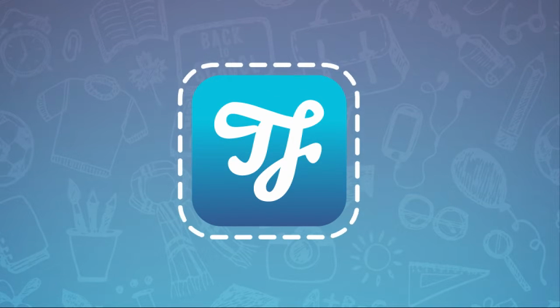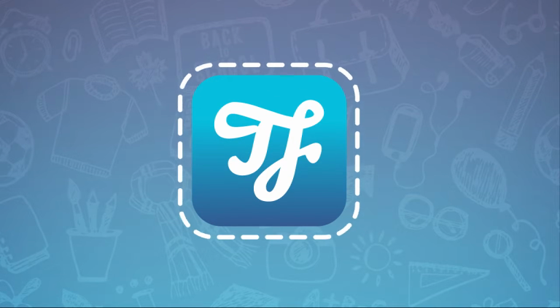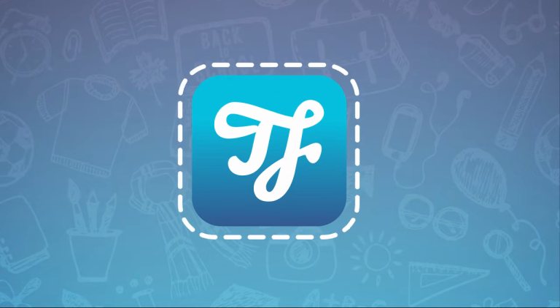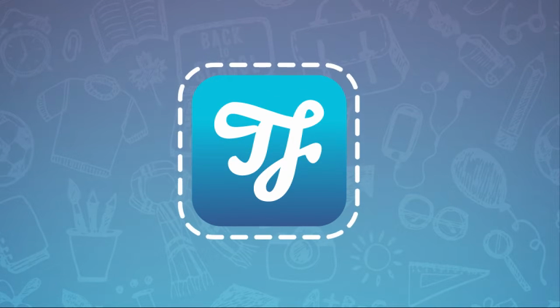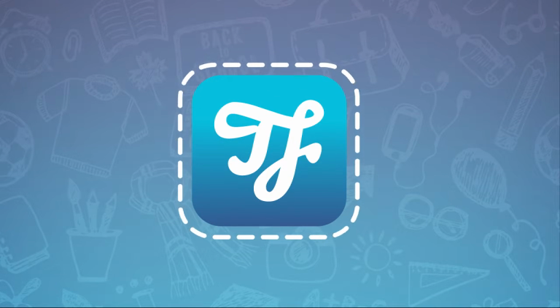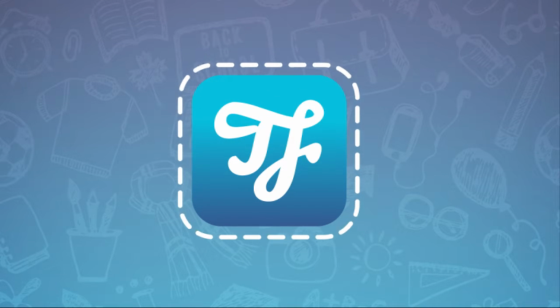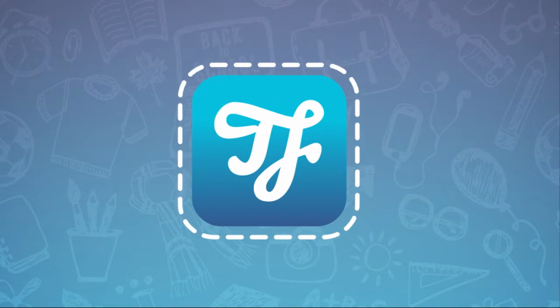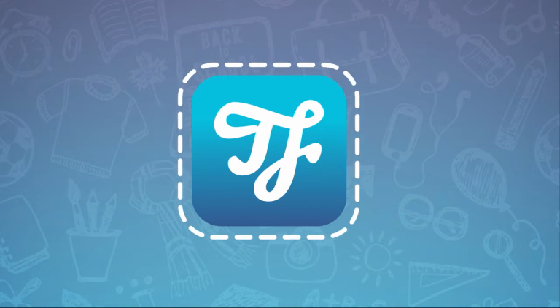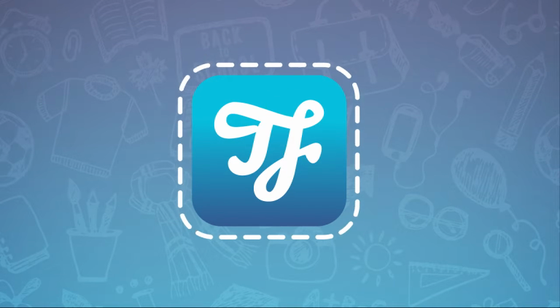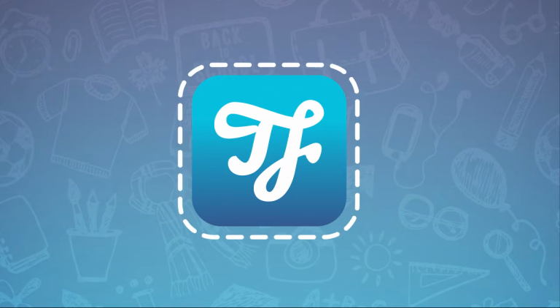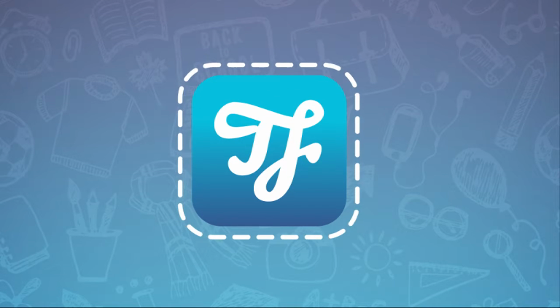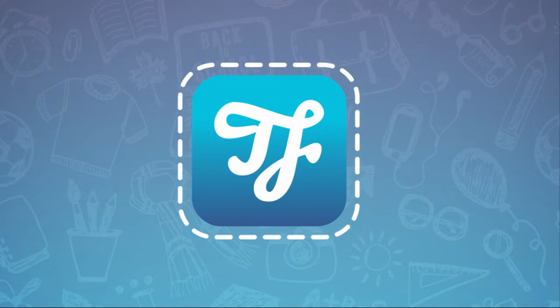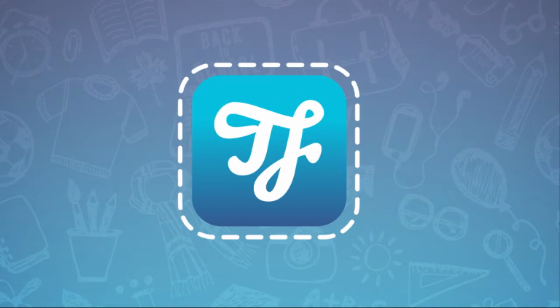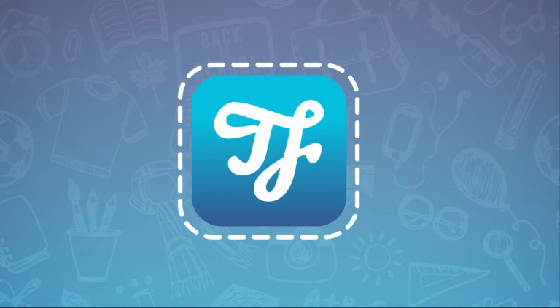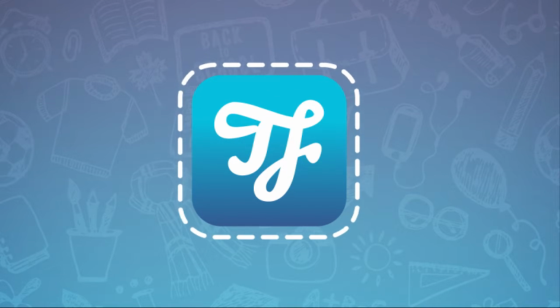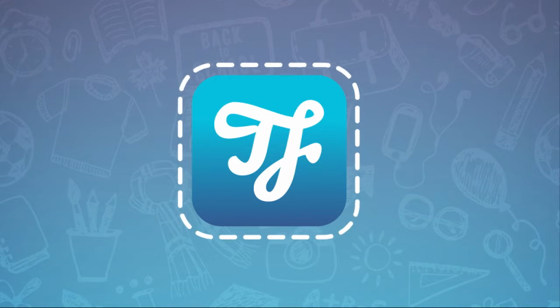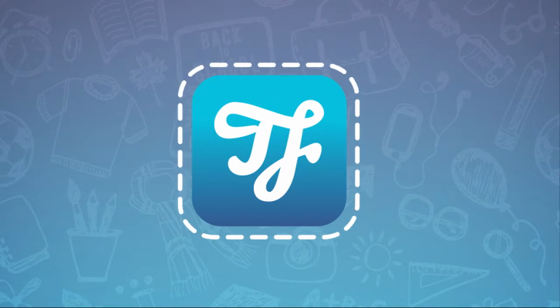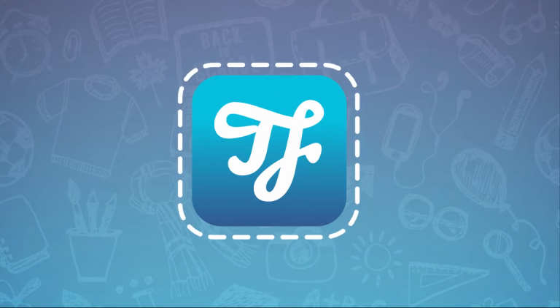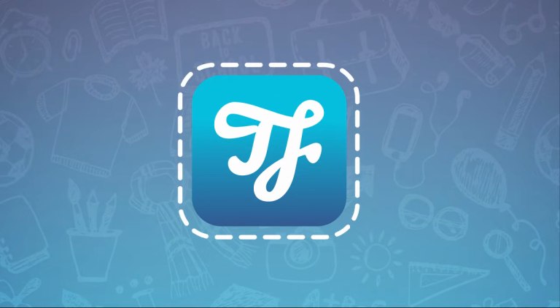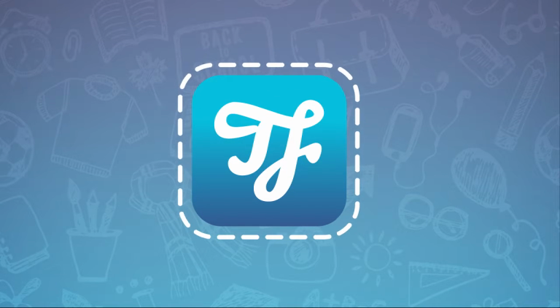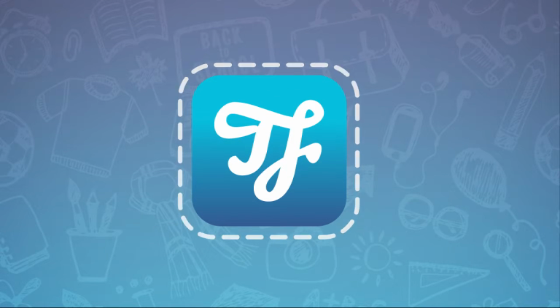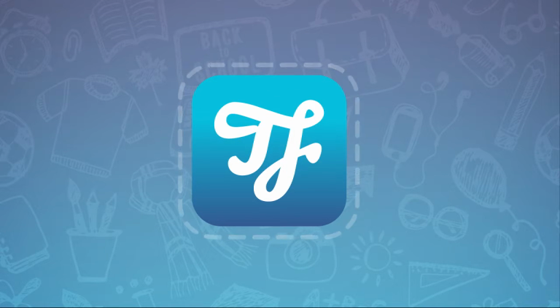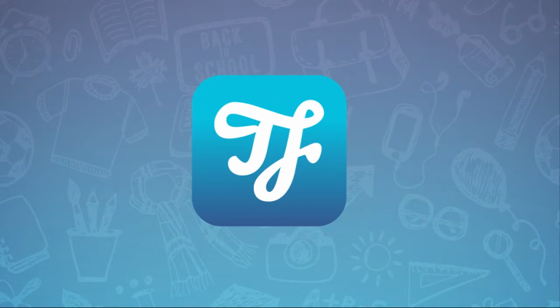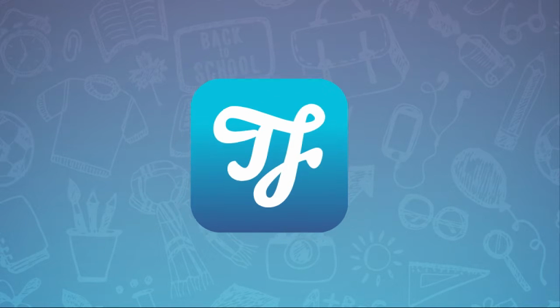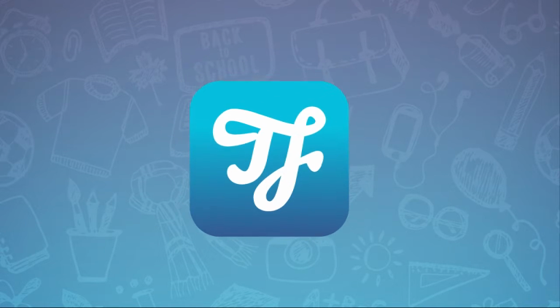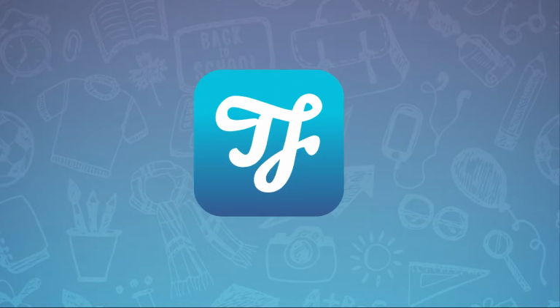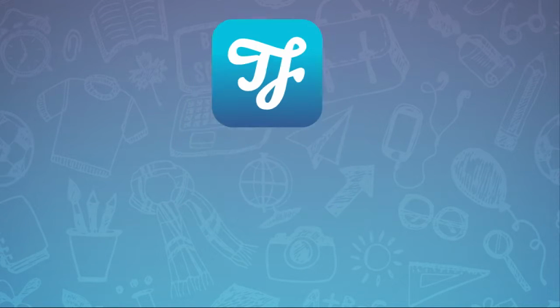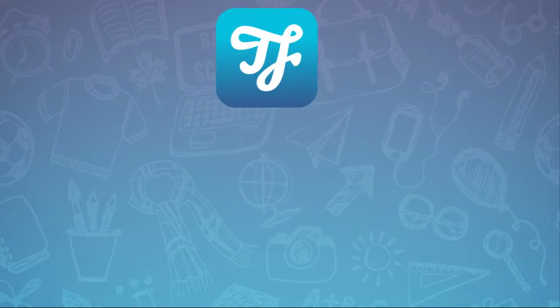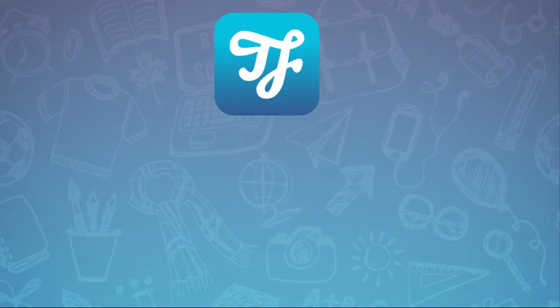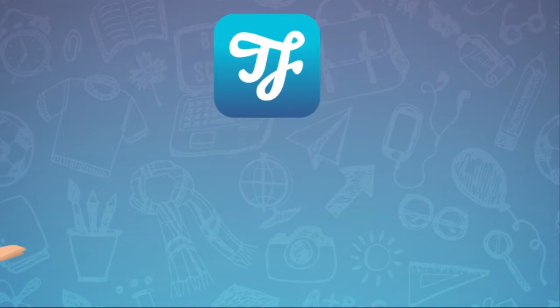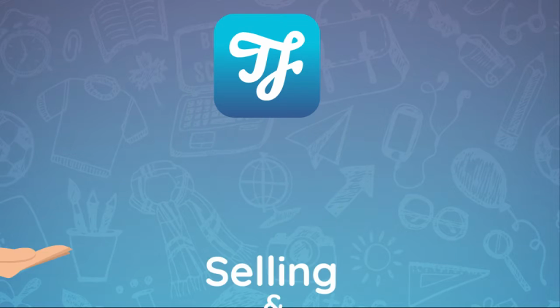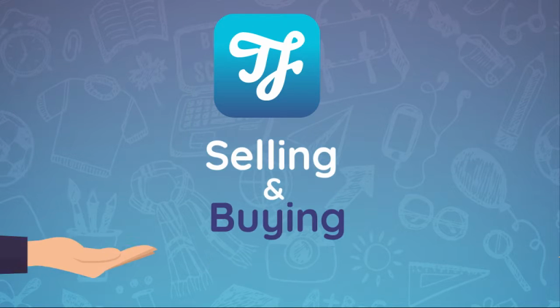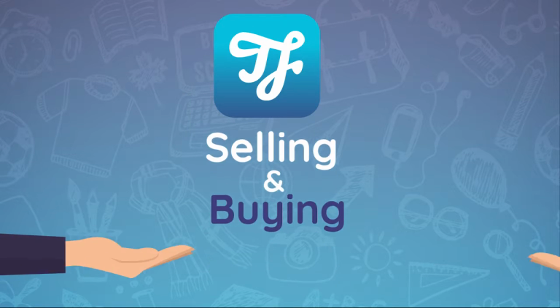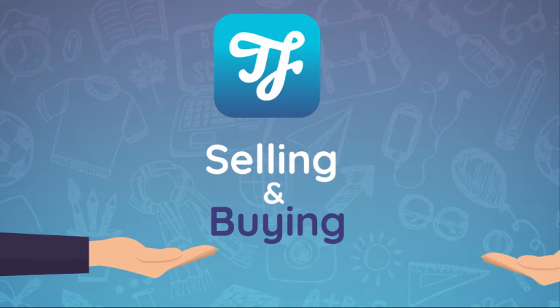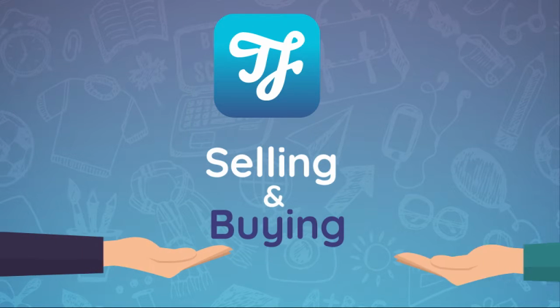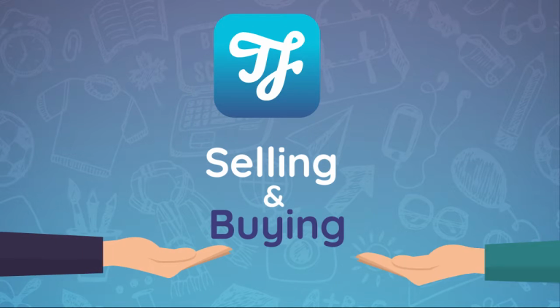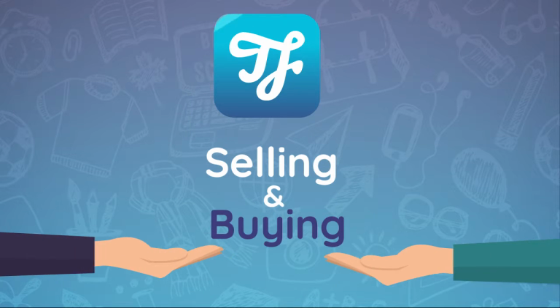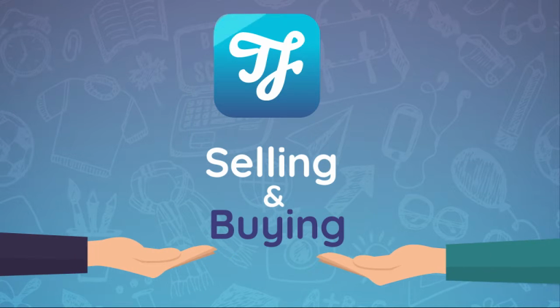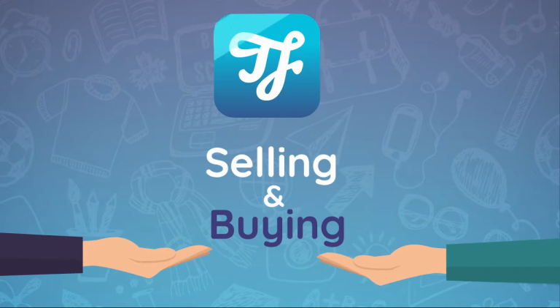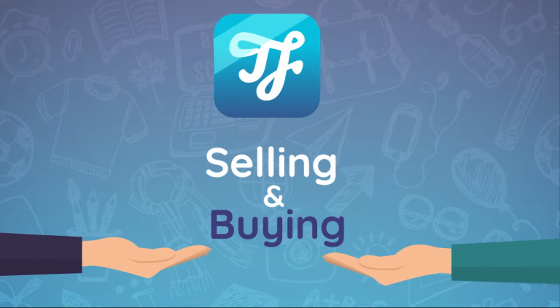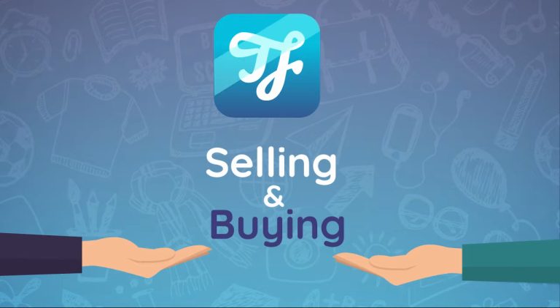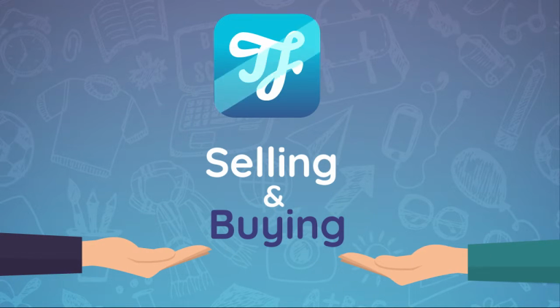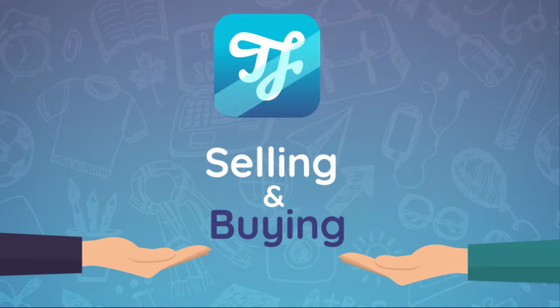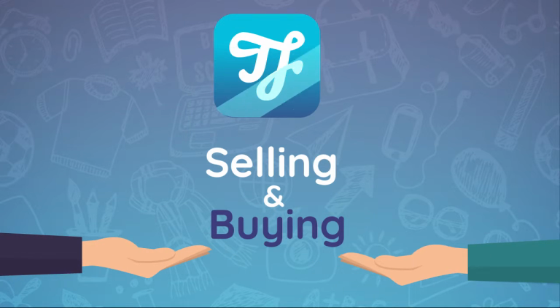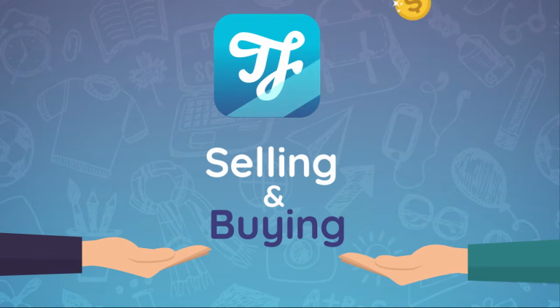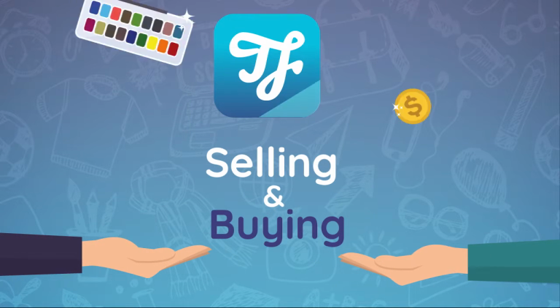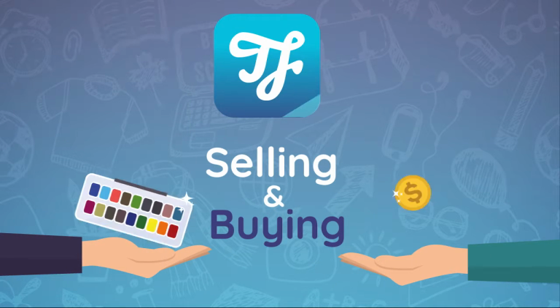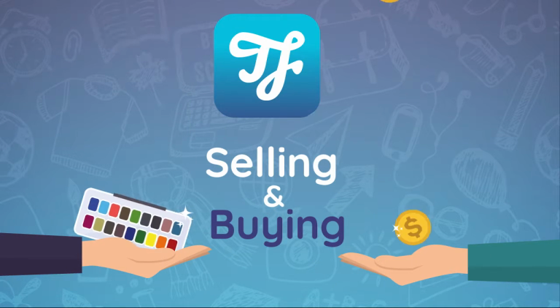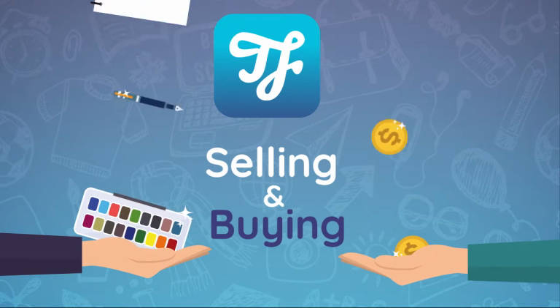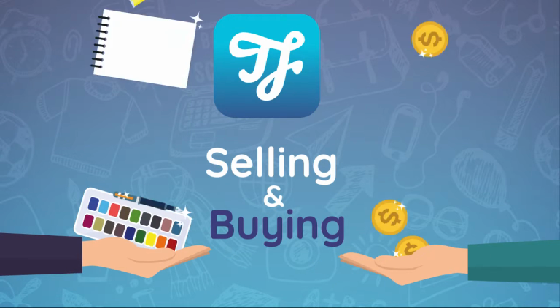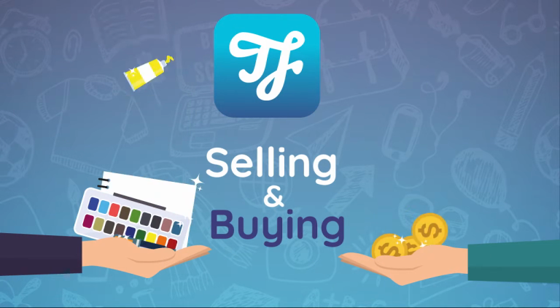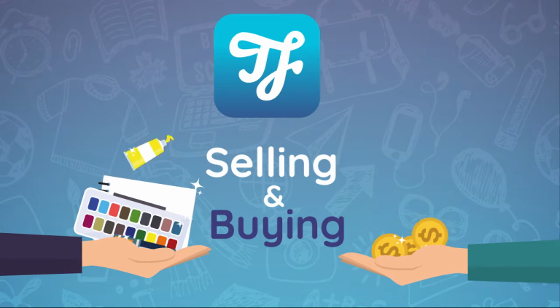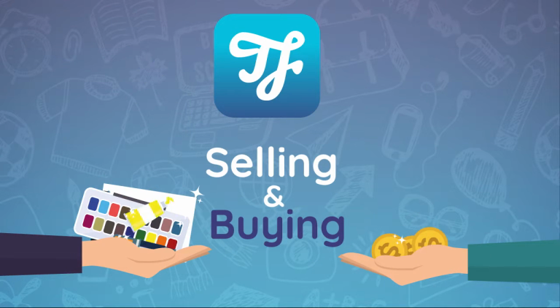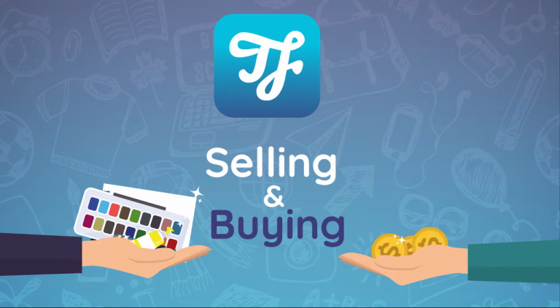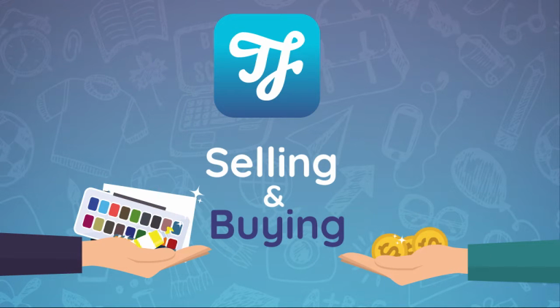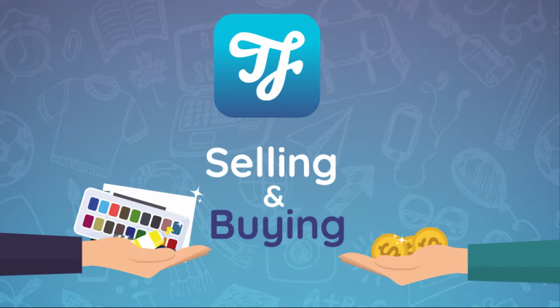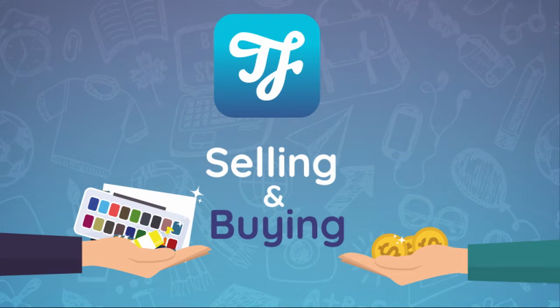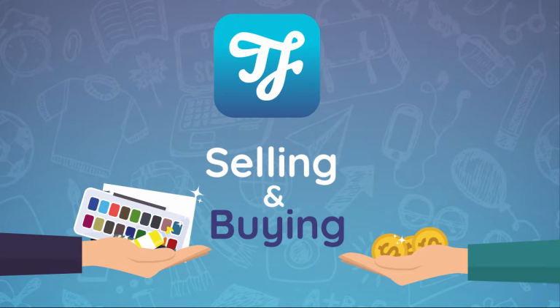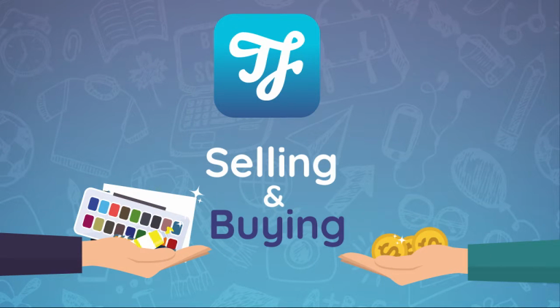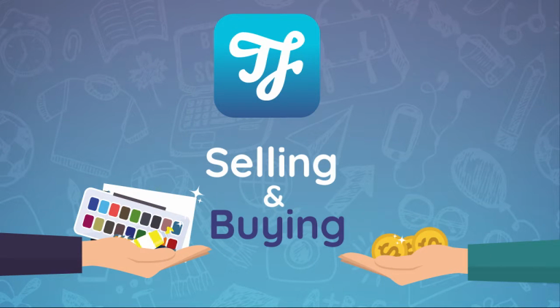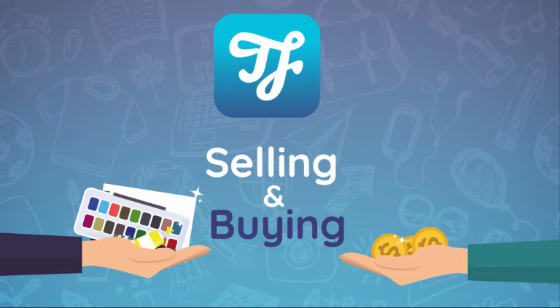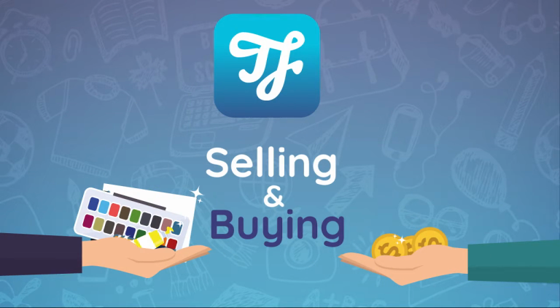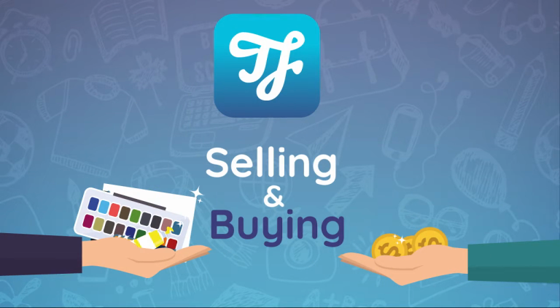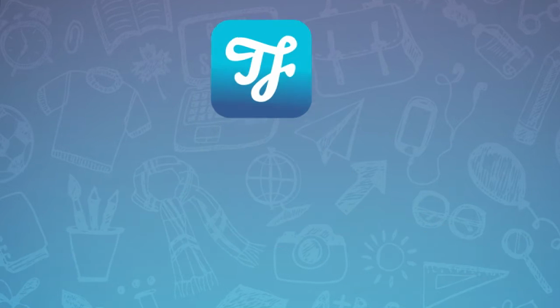Let me introduce you to Thrifty. With Thrifty, you can sell and buy unused material easily within minutes.